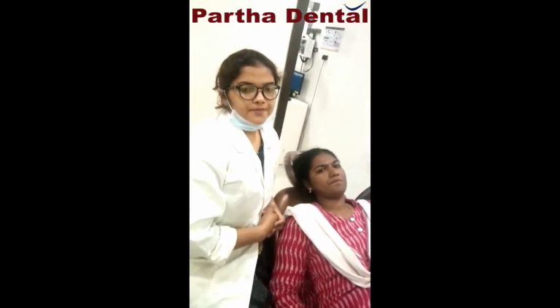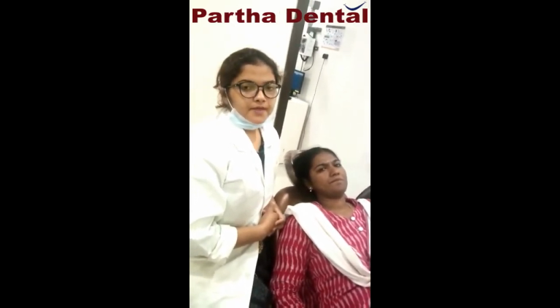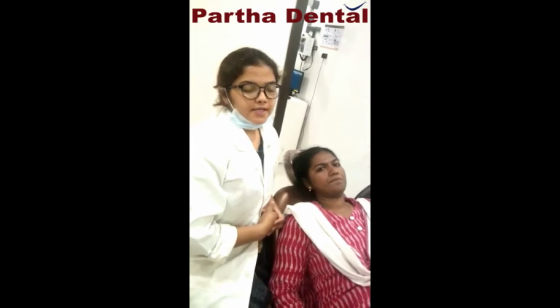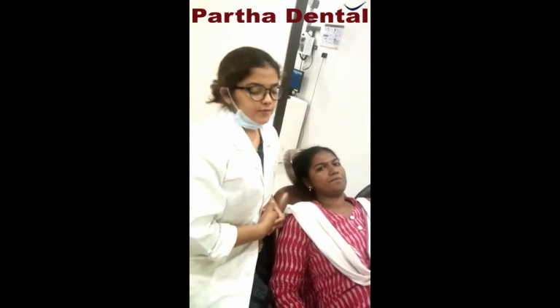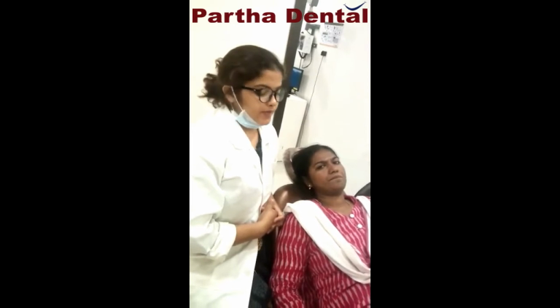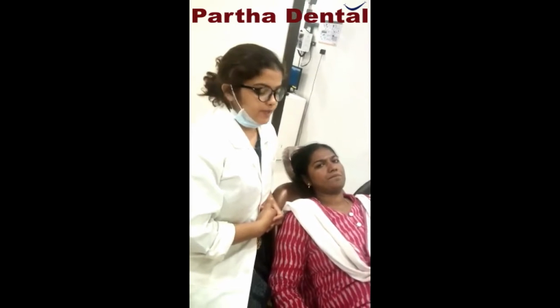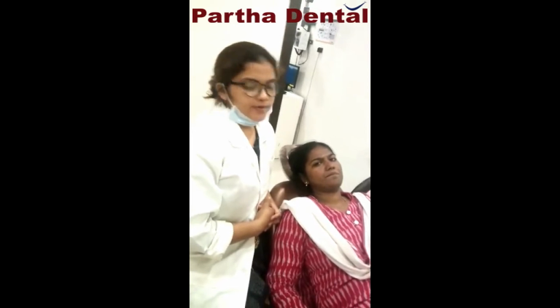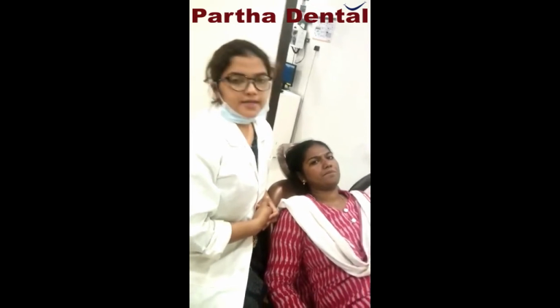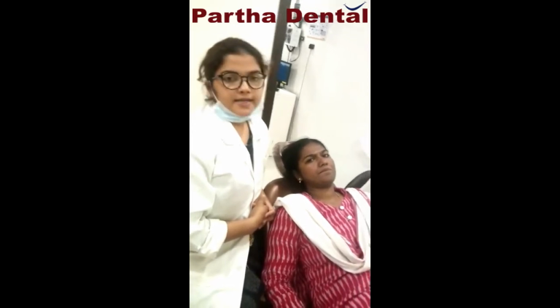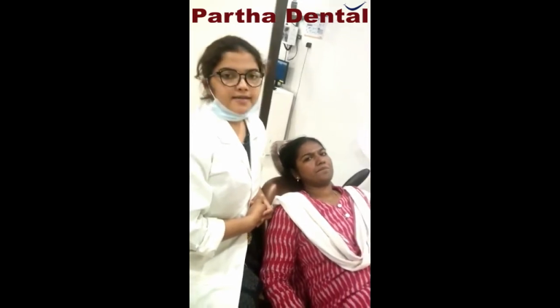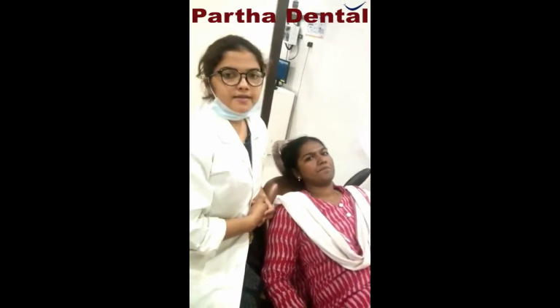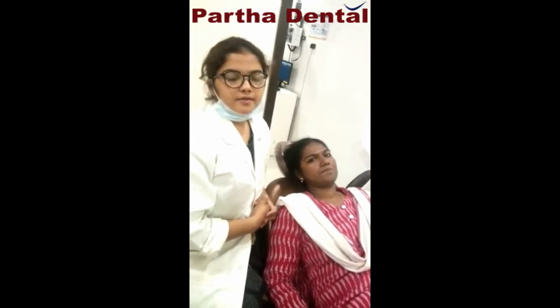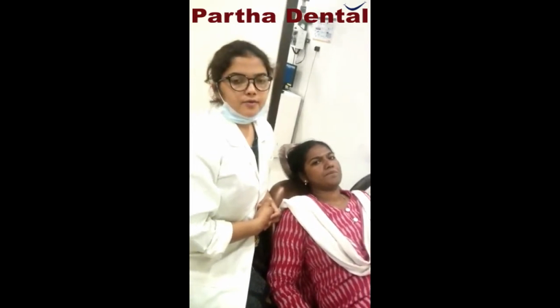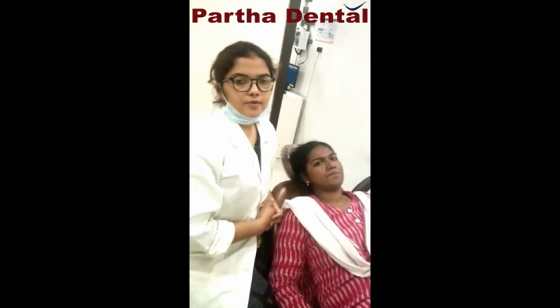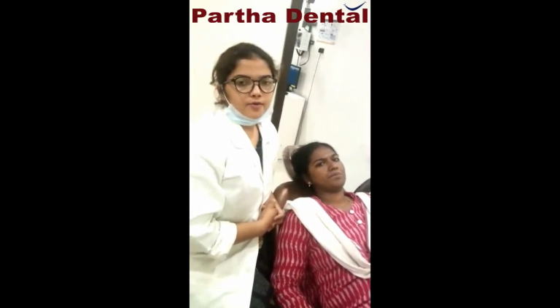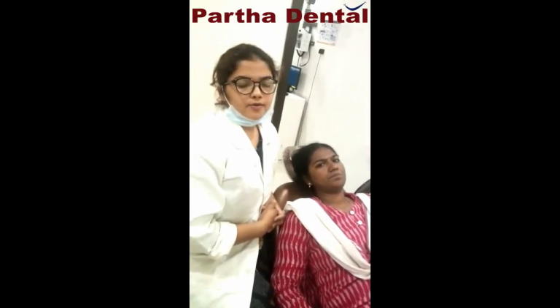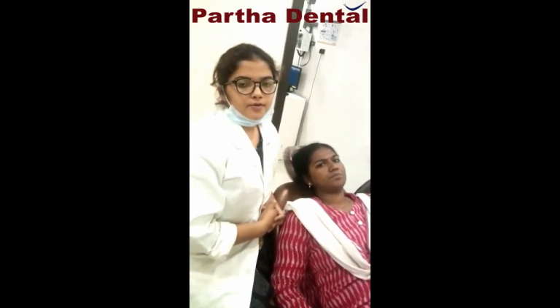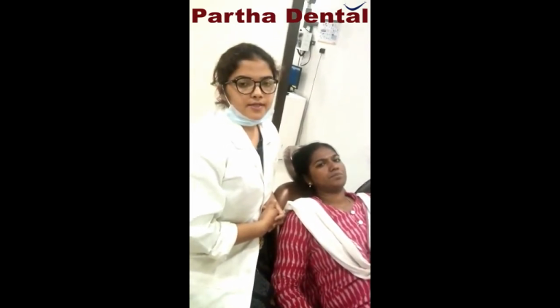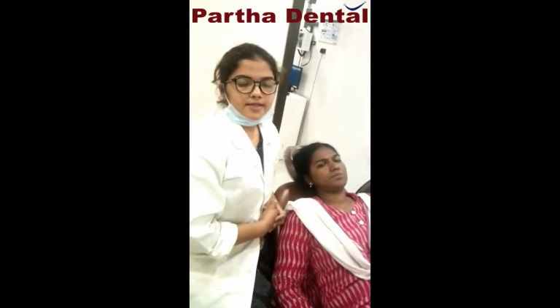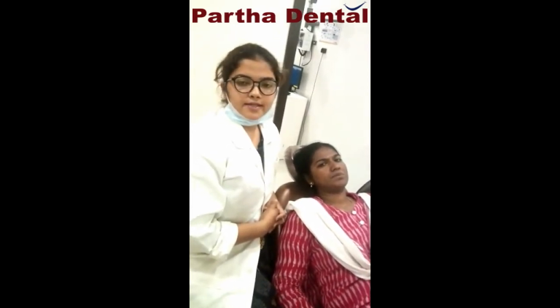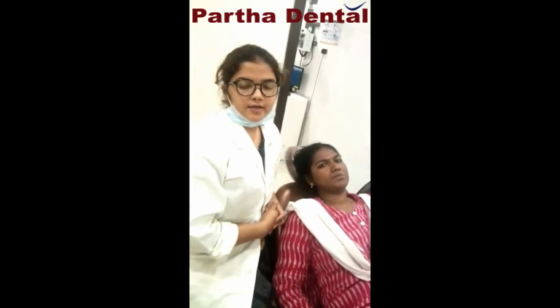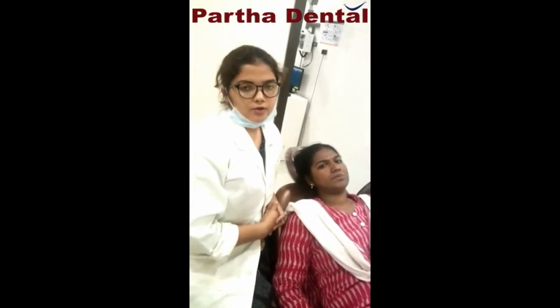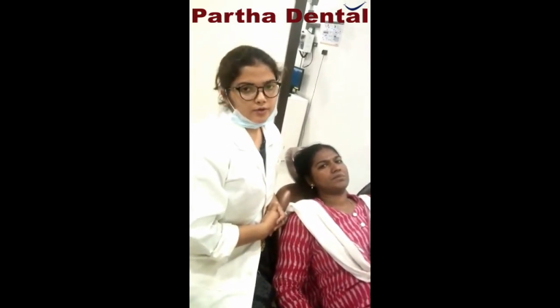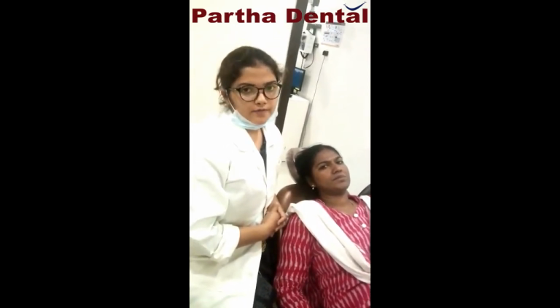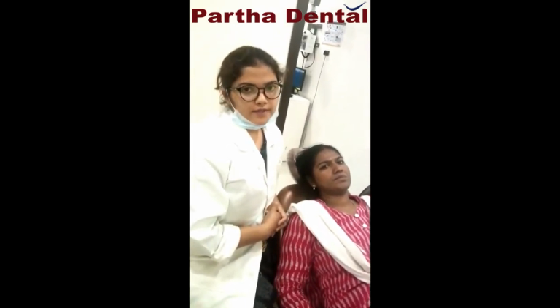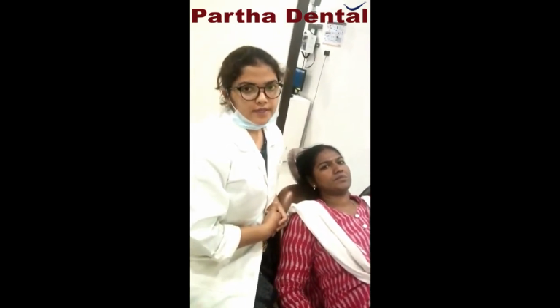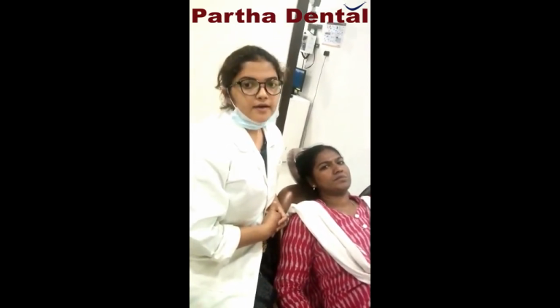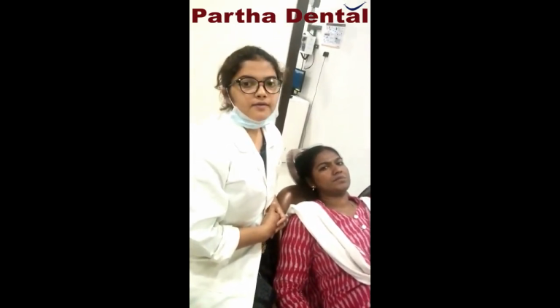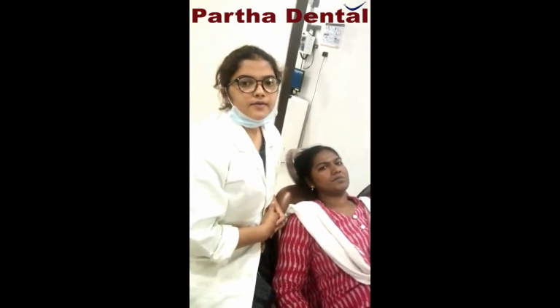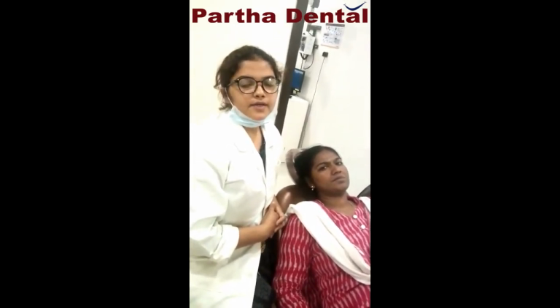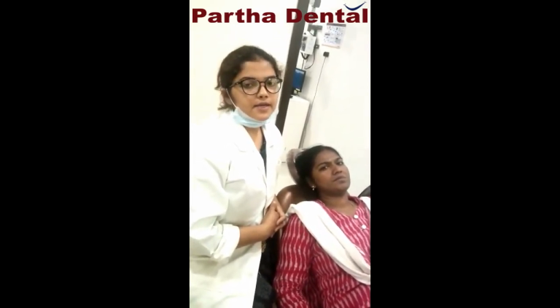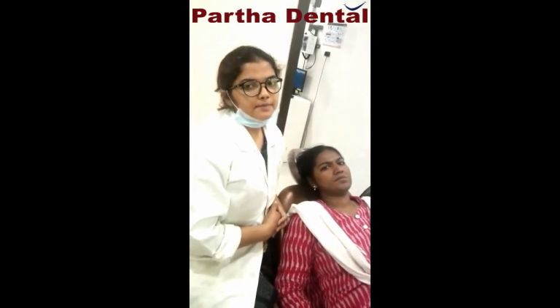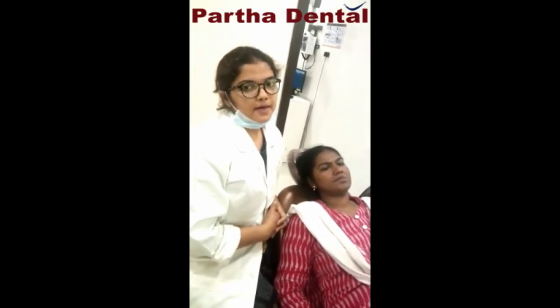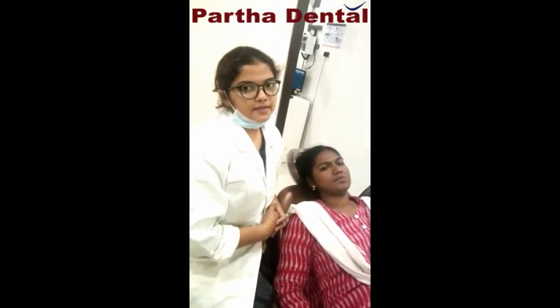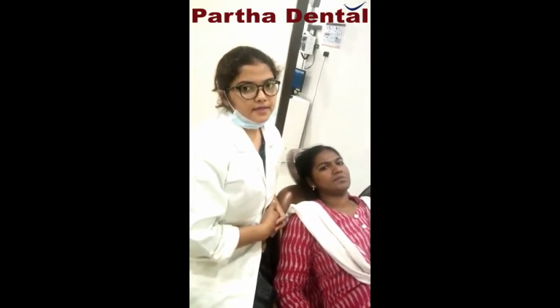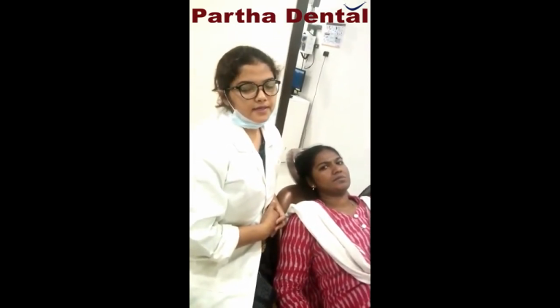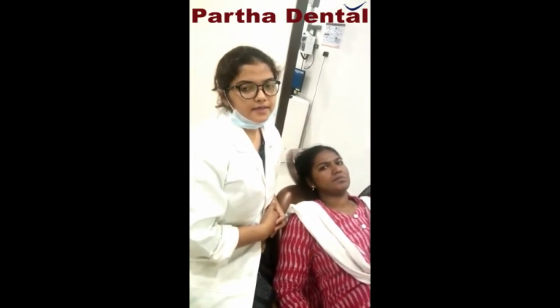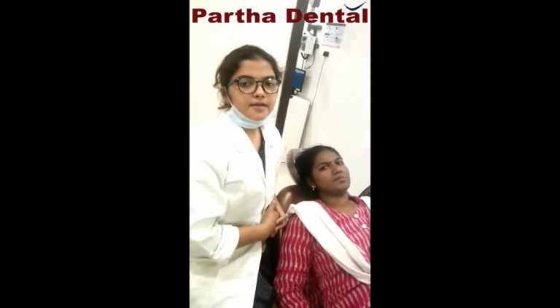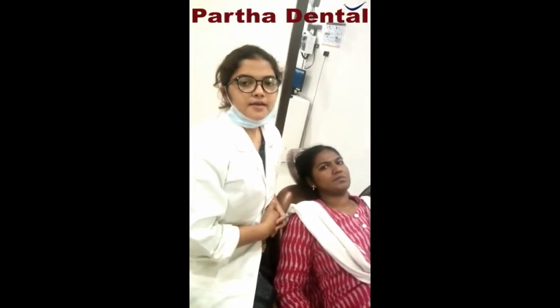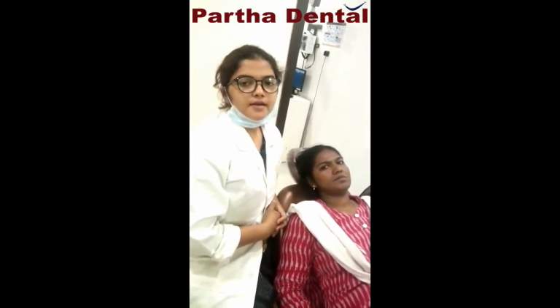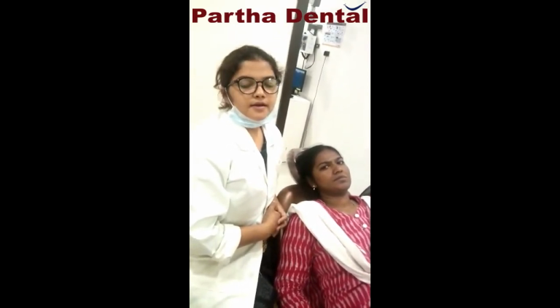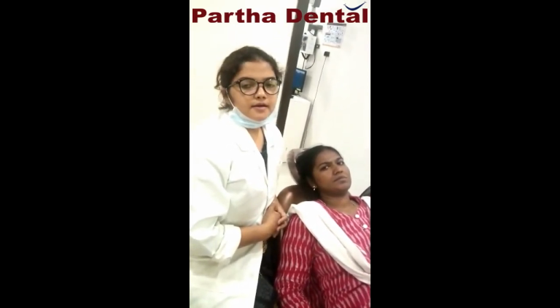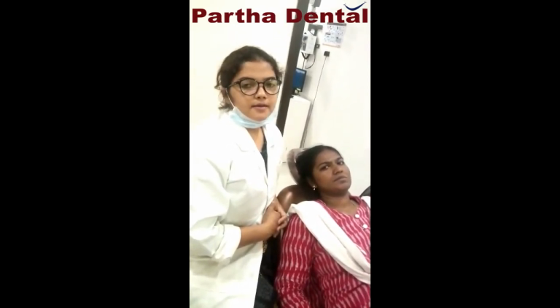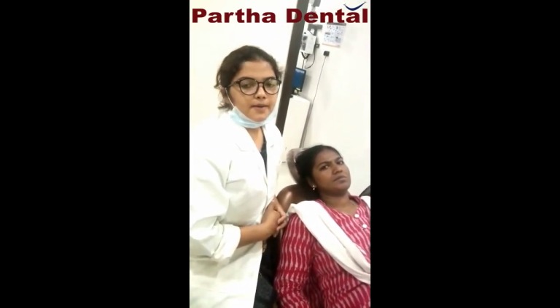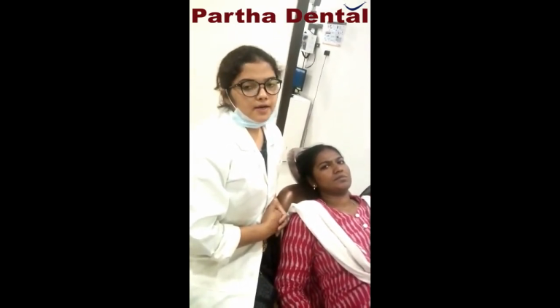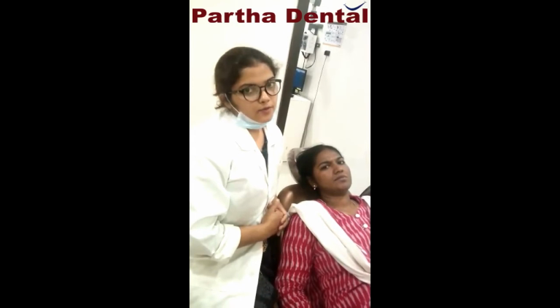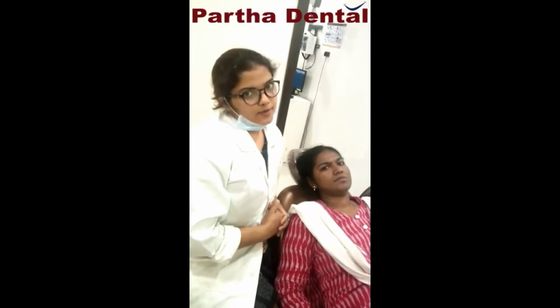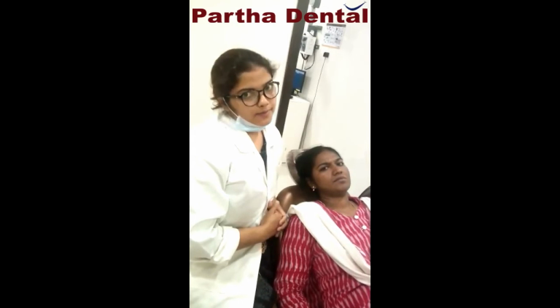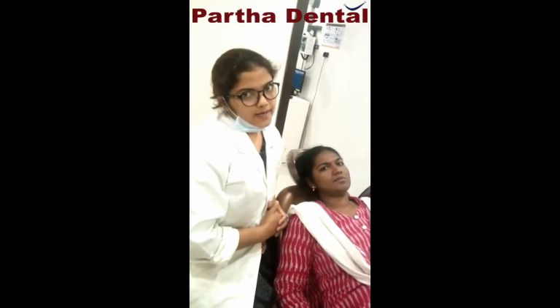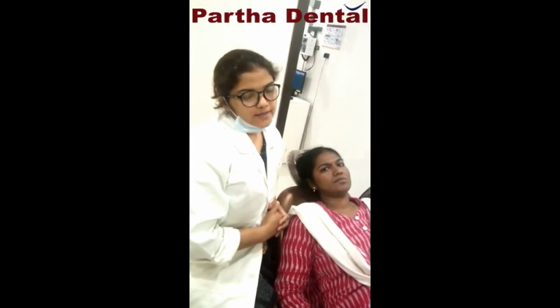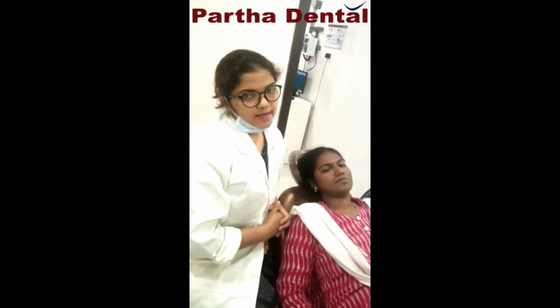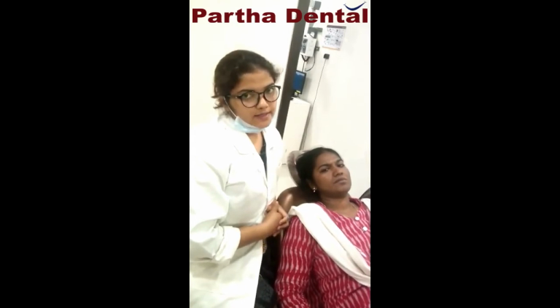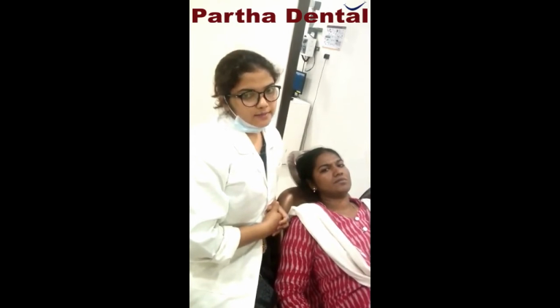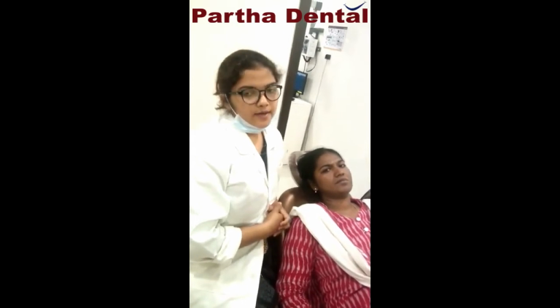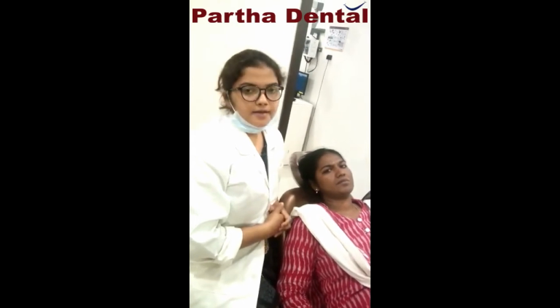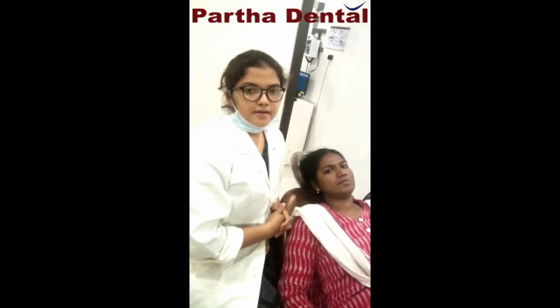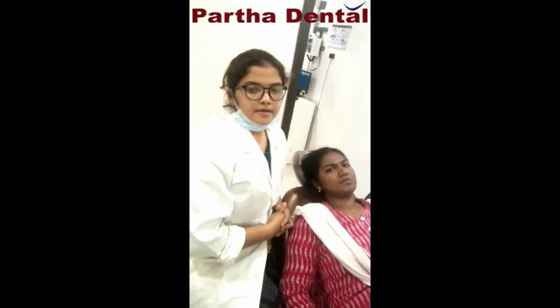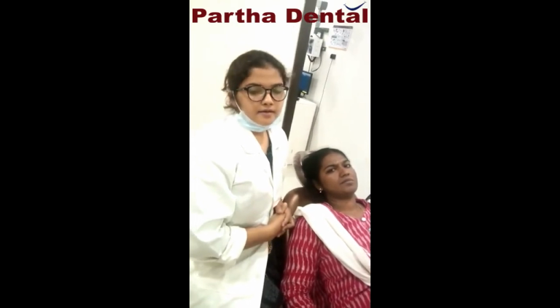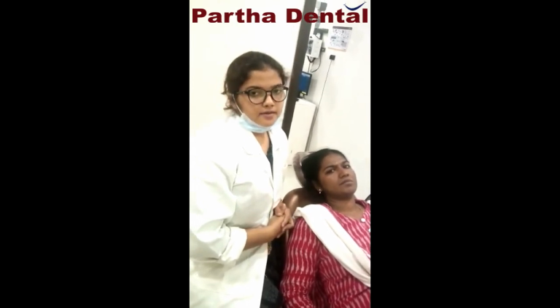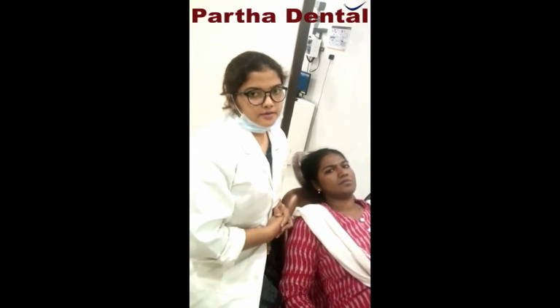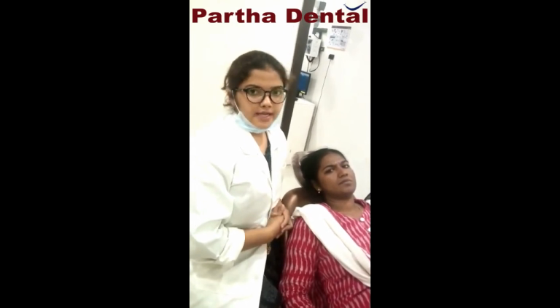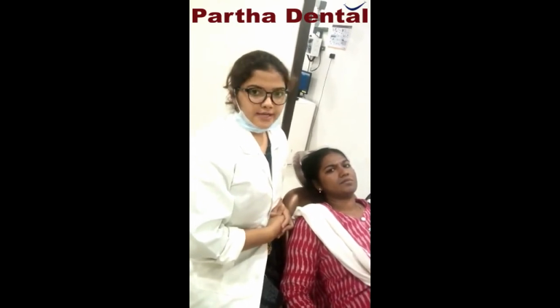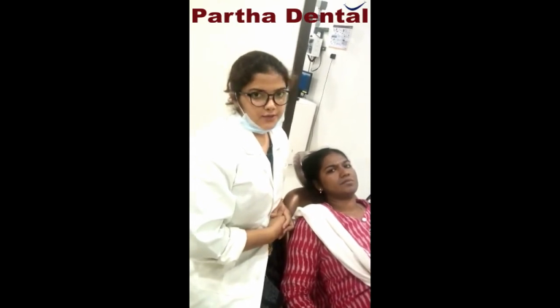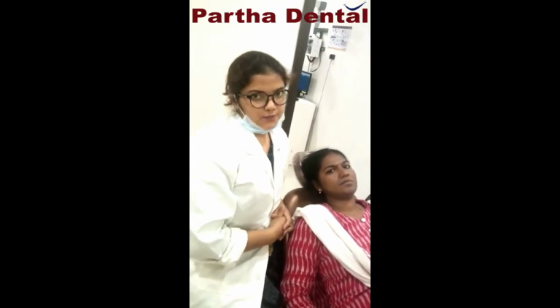So, this was about the case. This is Dr. Vidya, working in Parthalendal, Kandamudabran. Thank you.